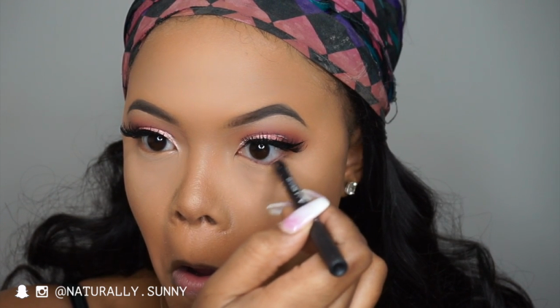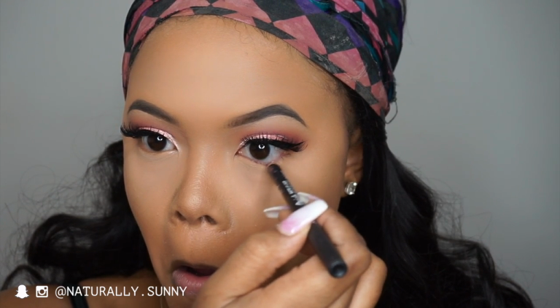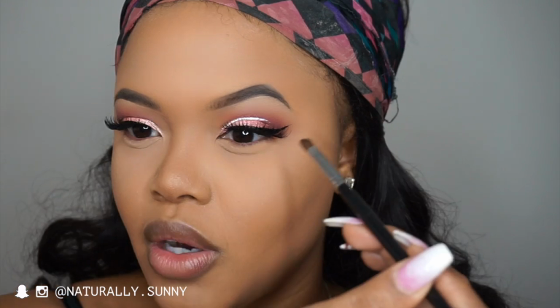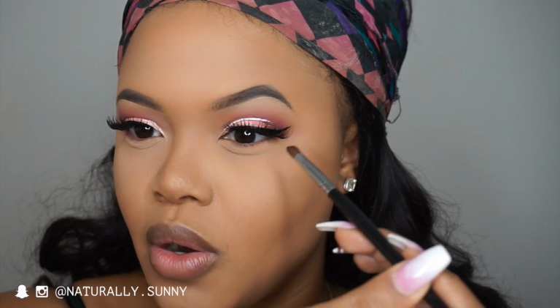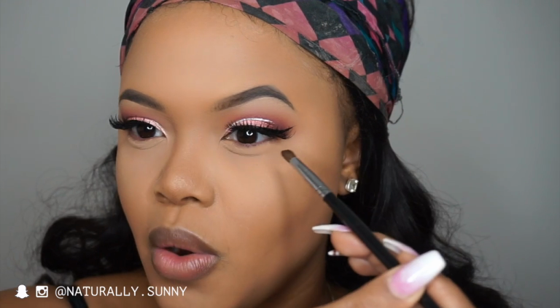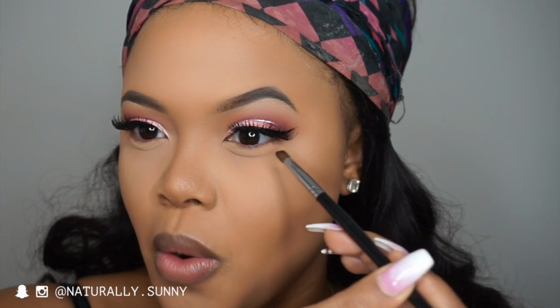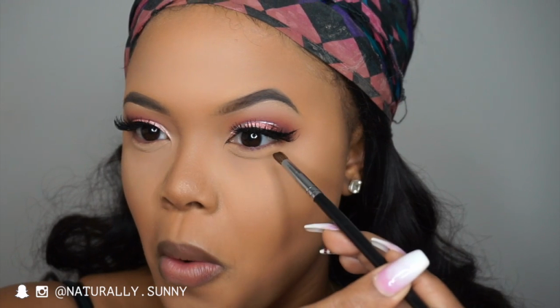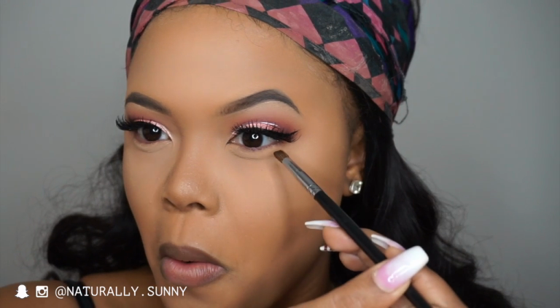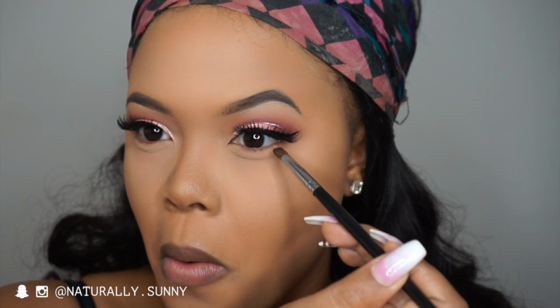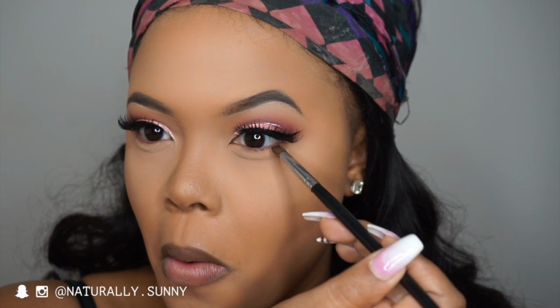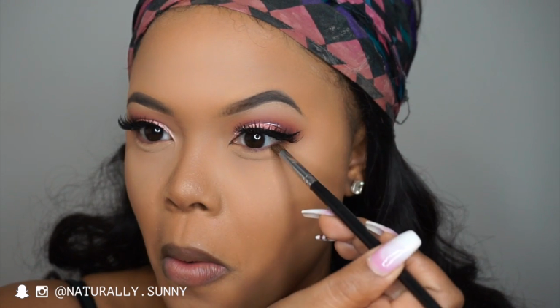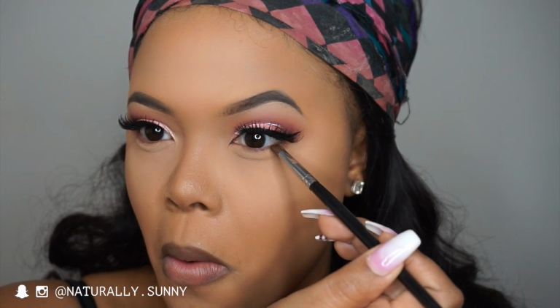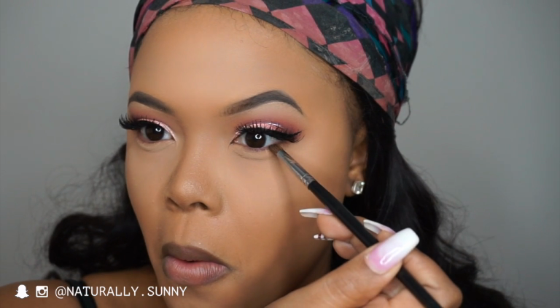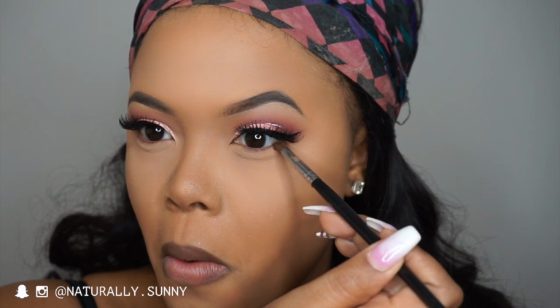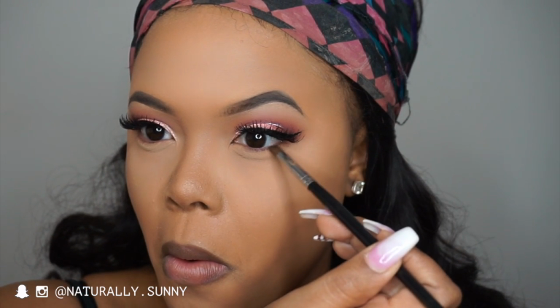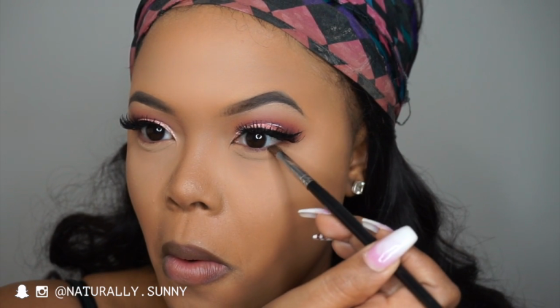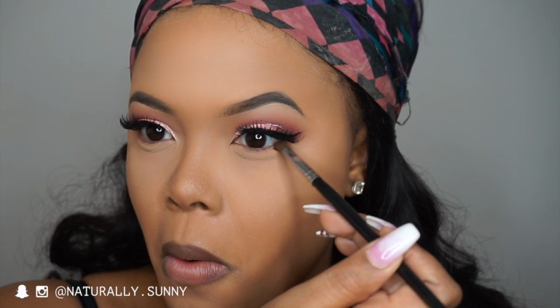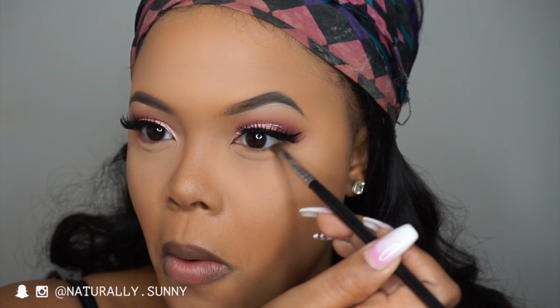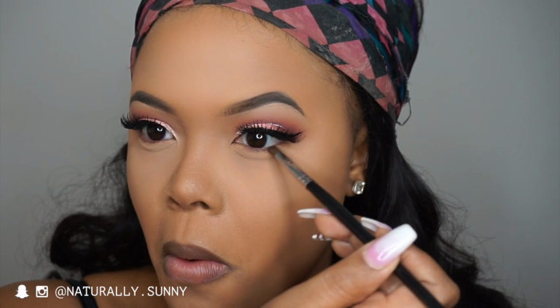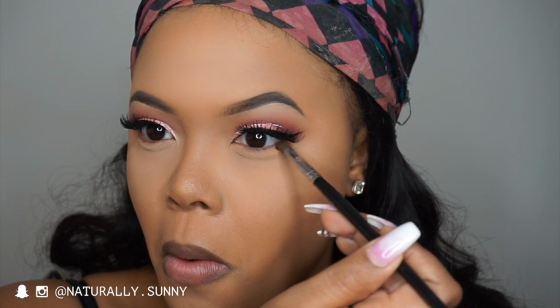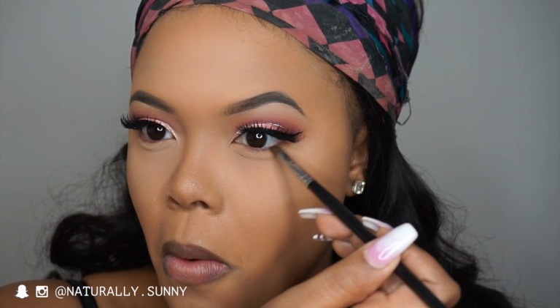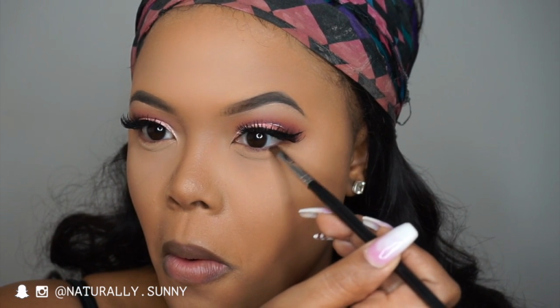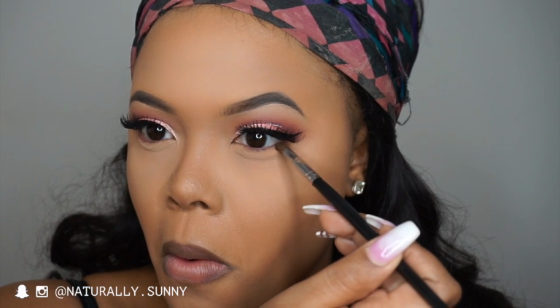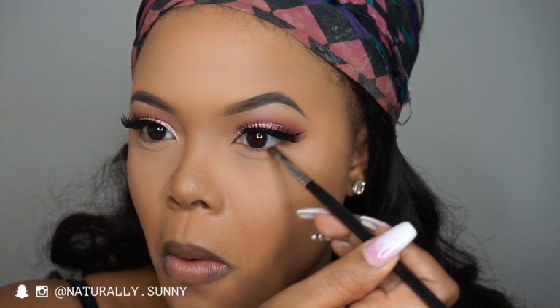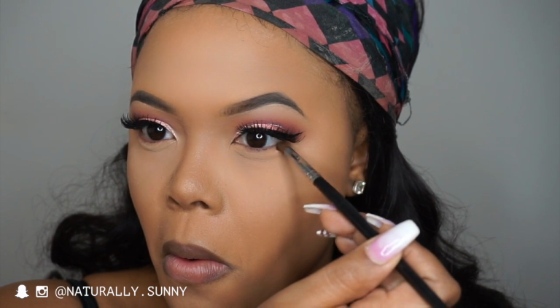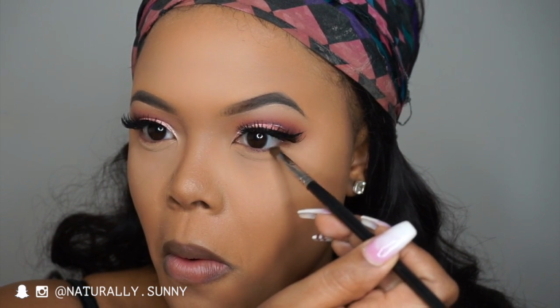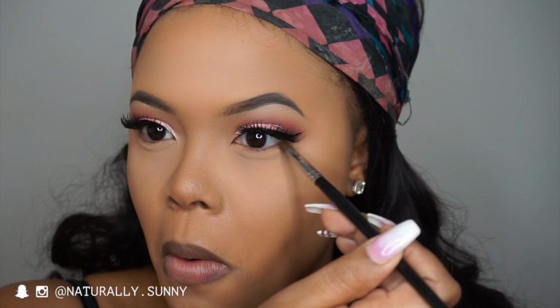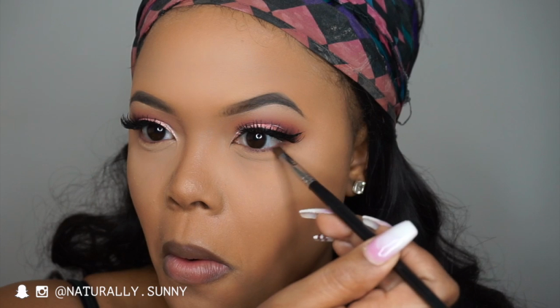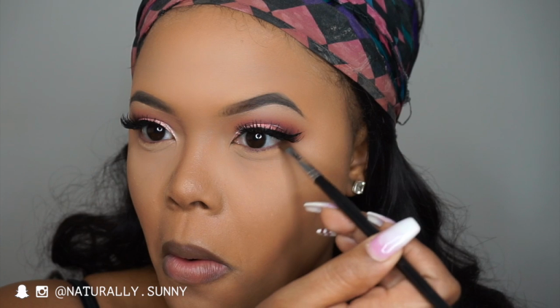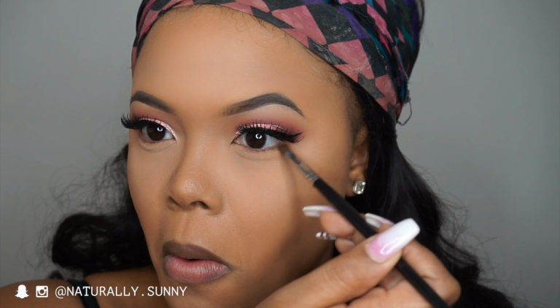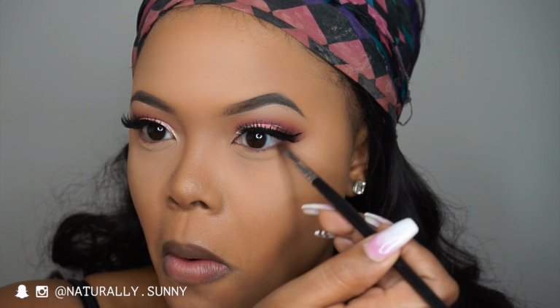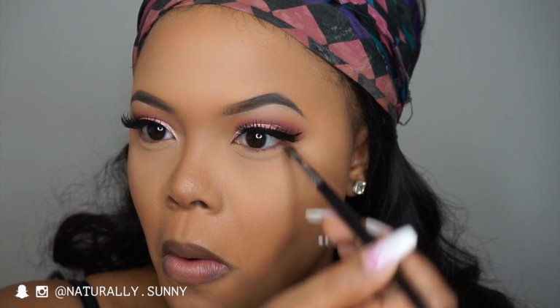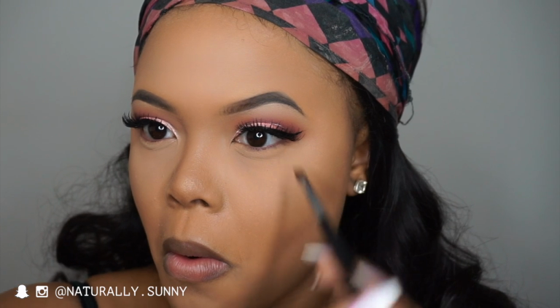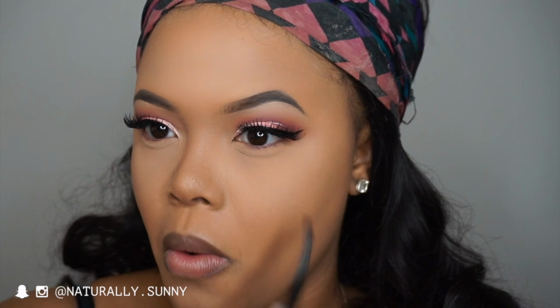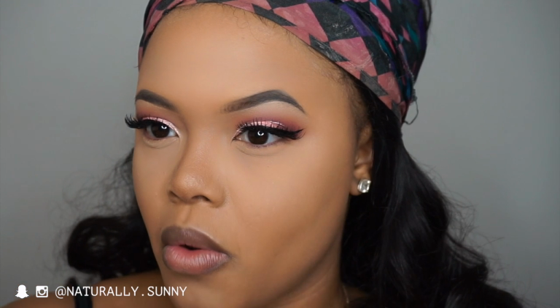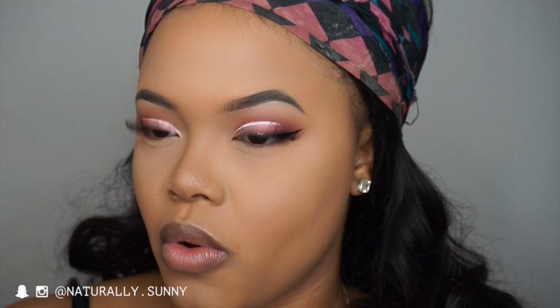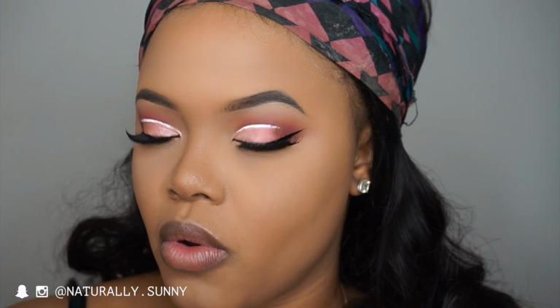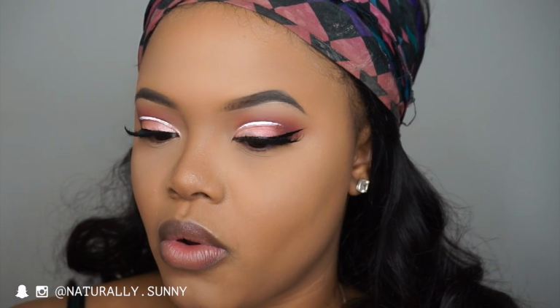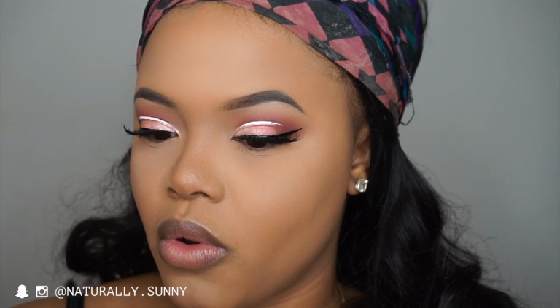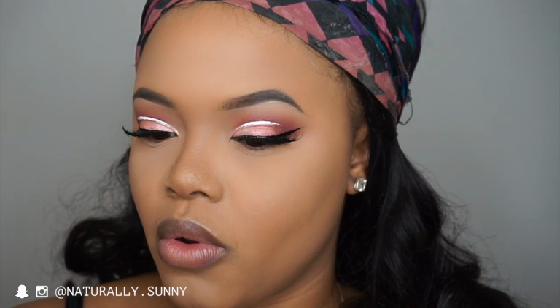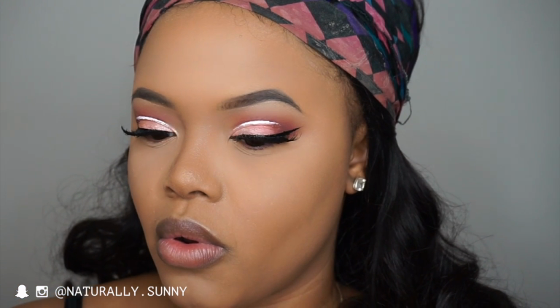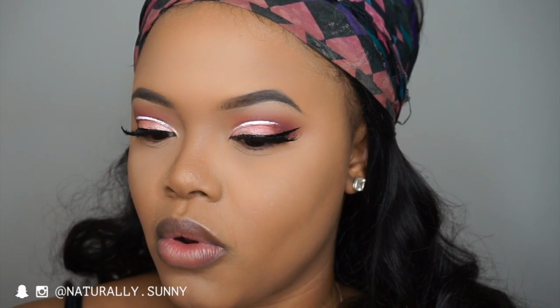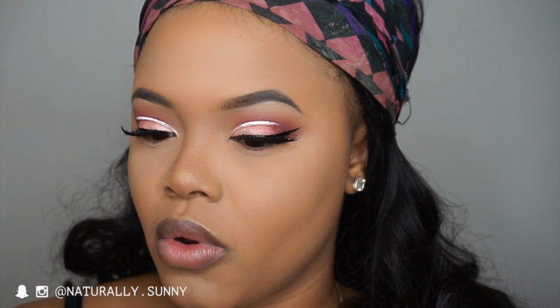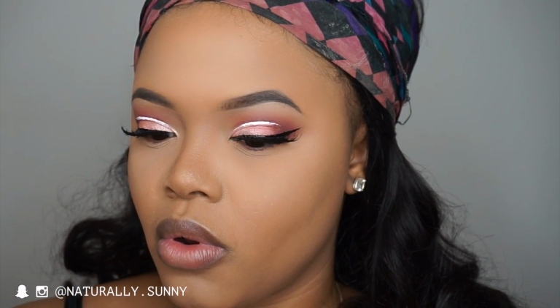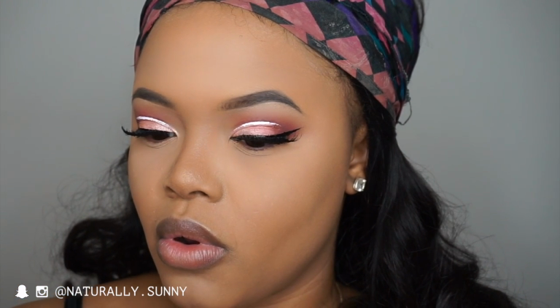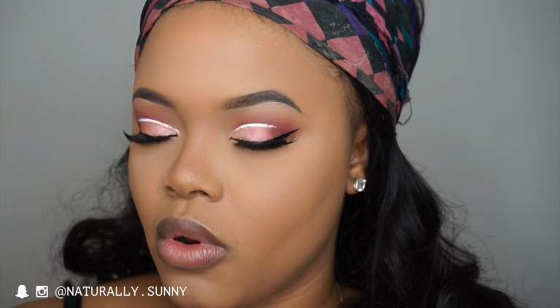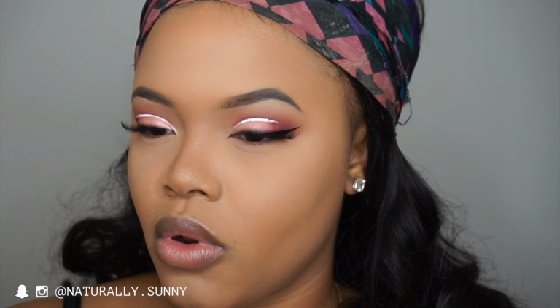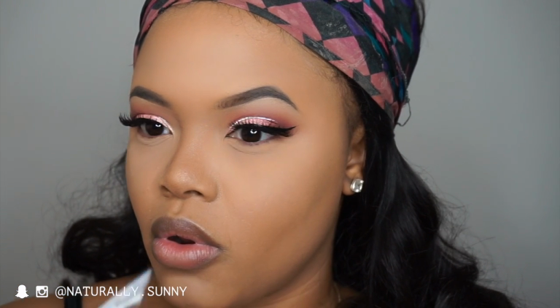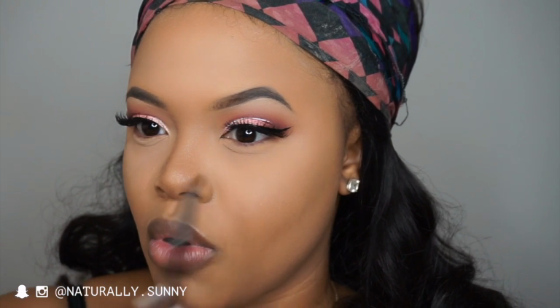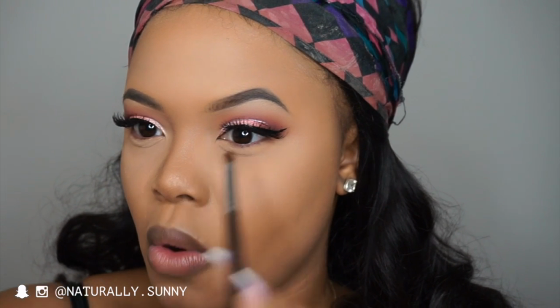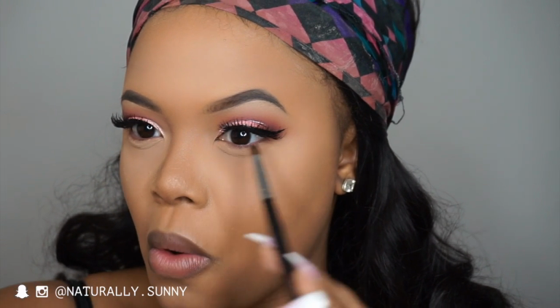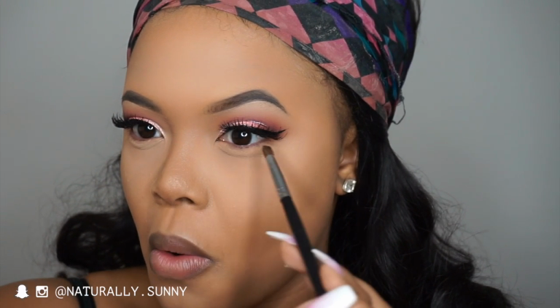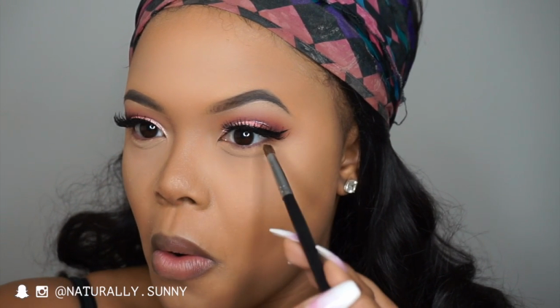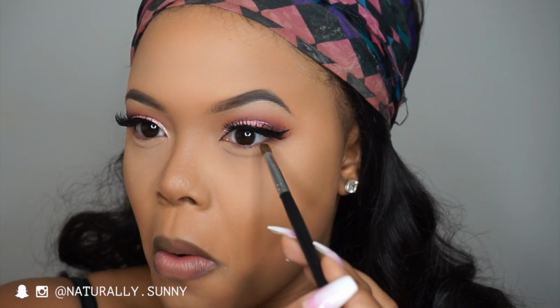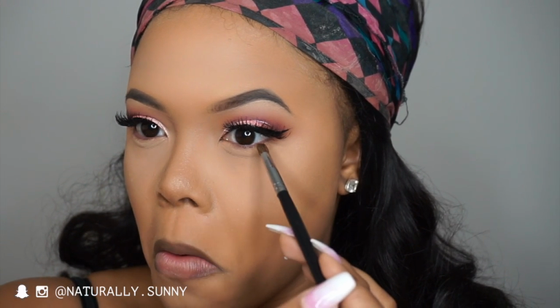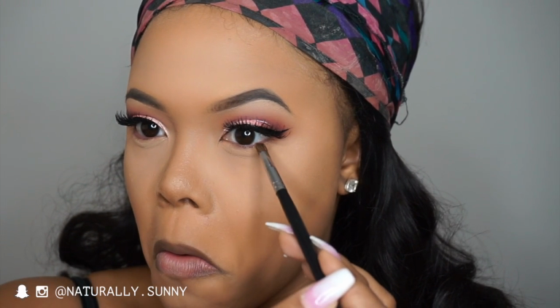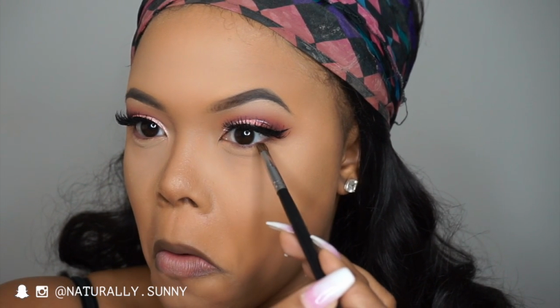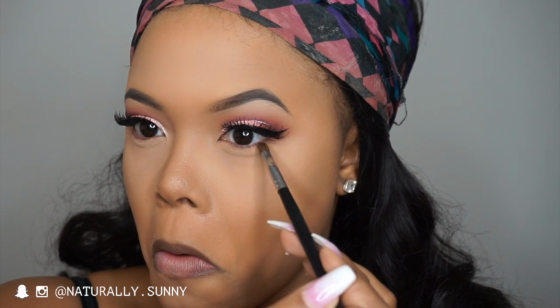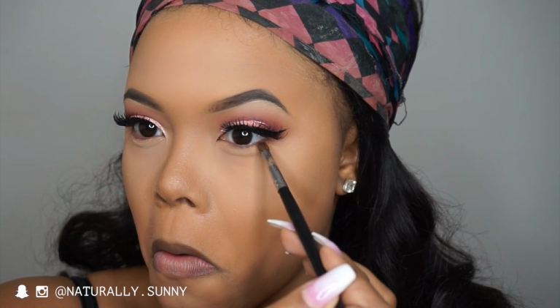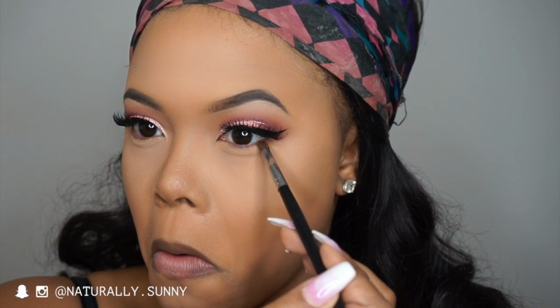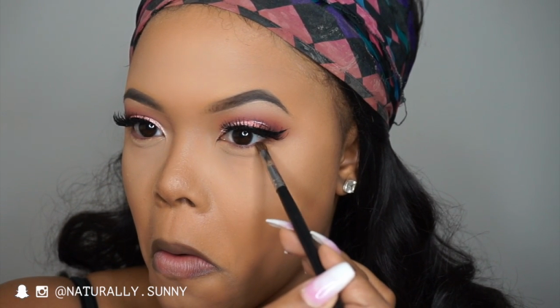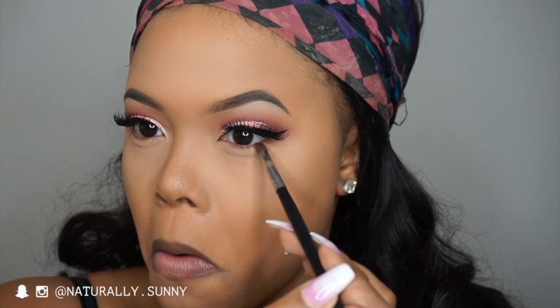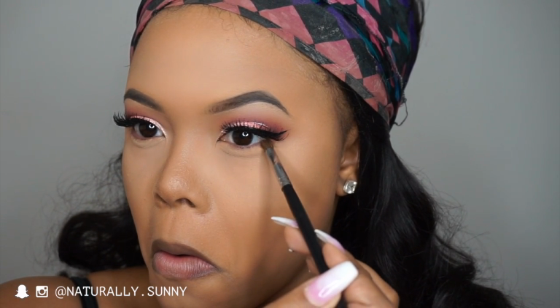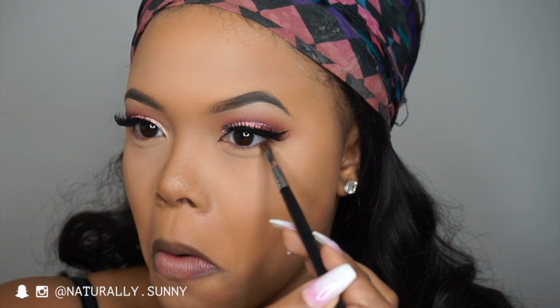Now I'm taking my Morphe M149 brush, picking up some of Maison, and focusing this on the outer corner of my lower lash line.